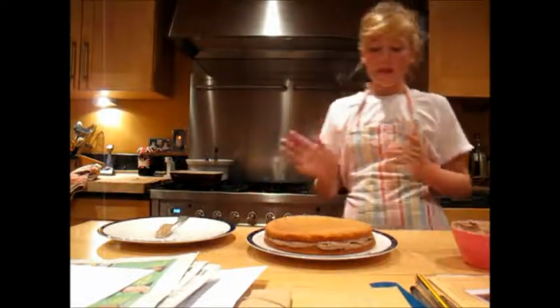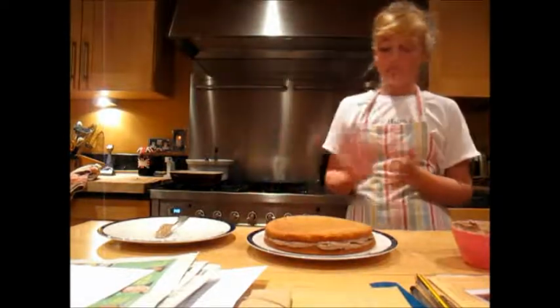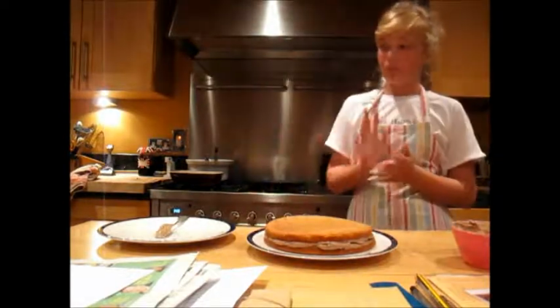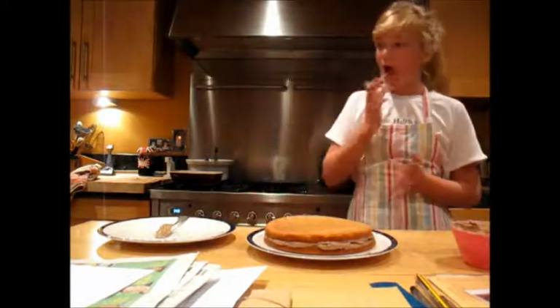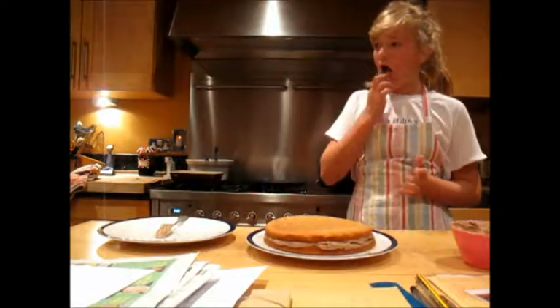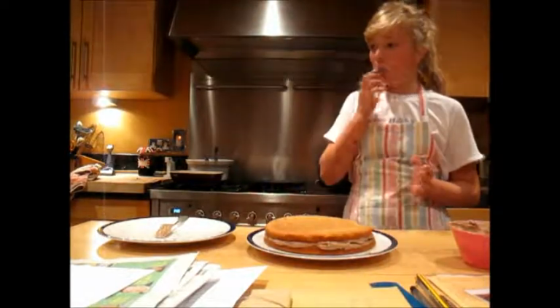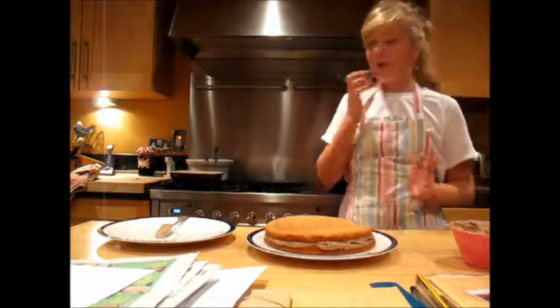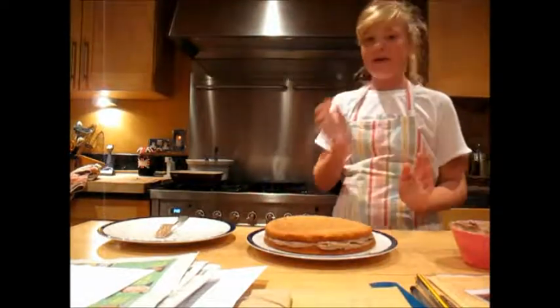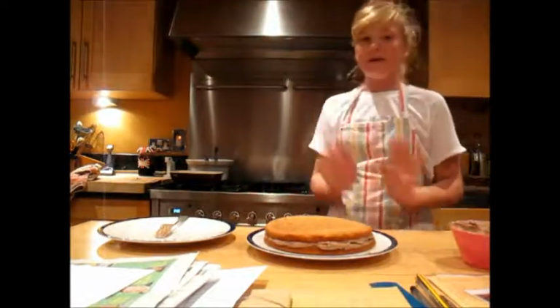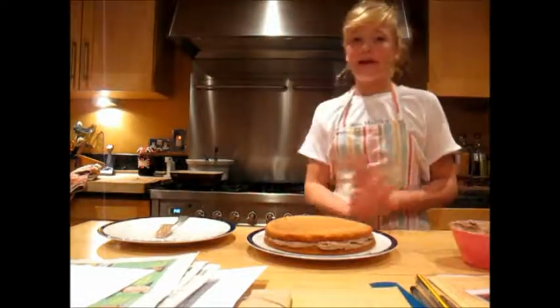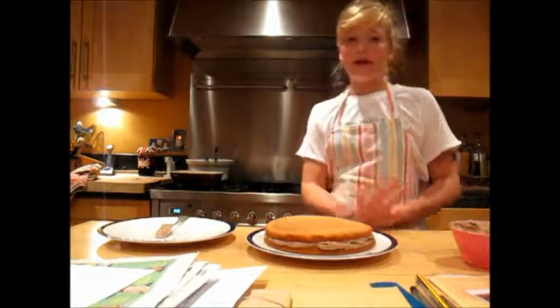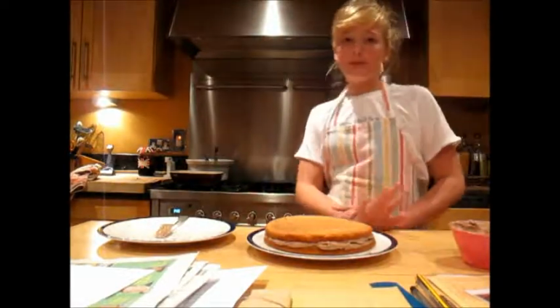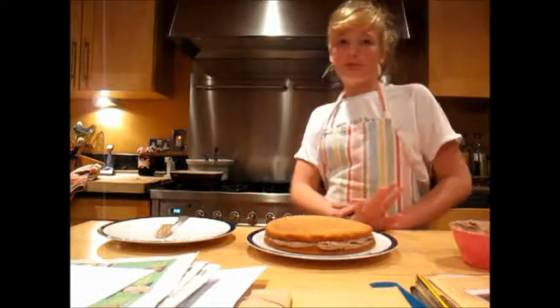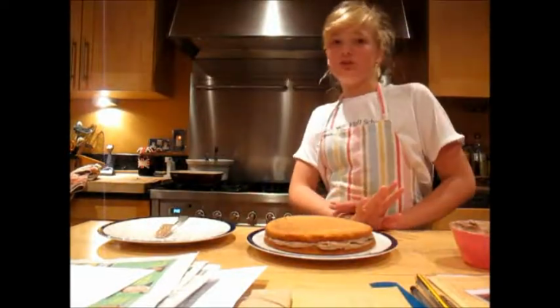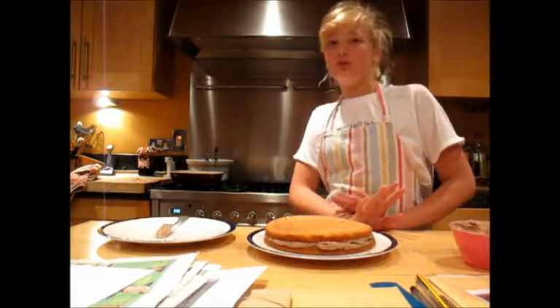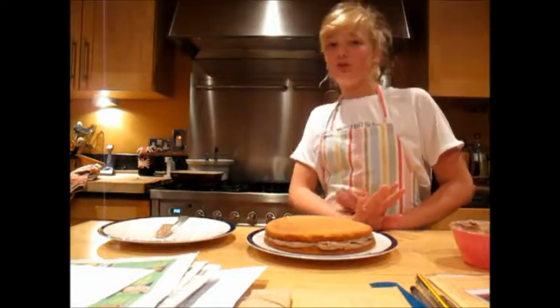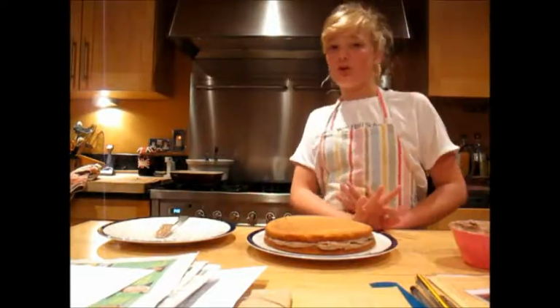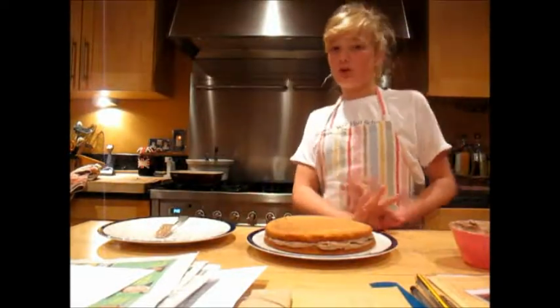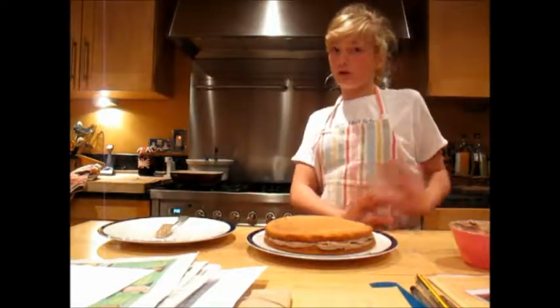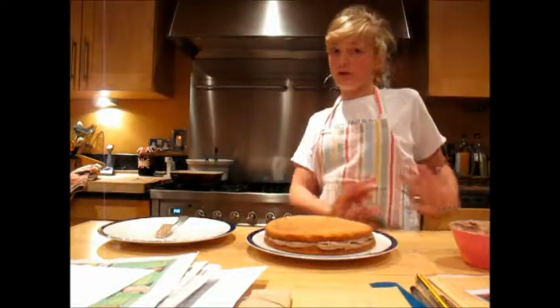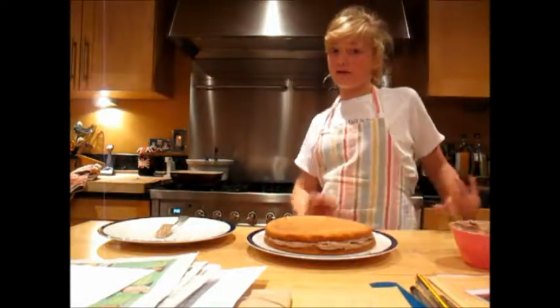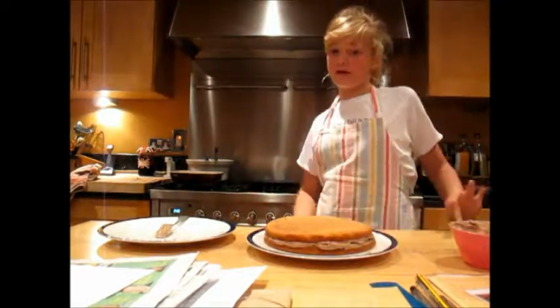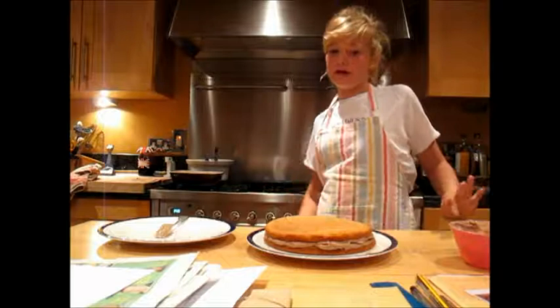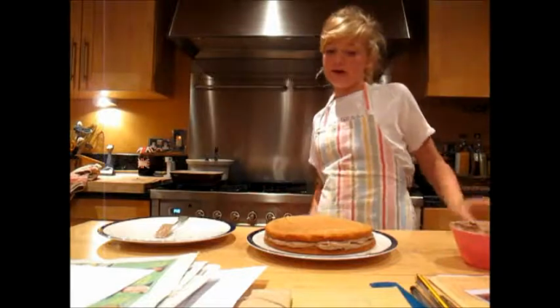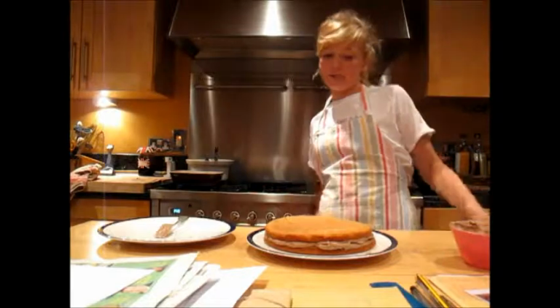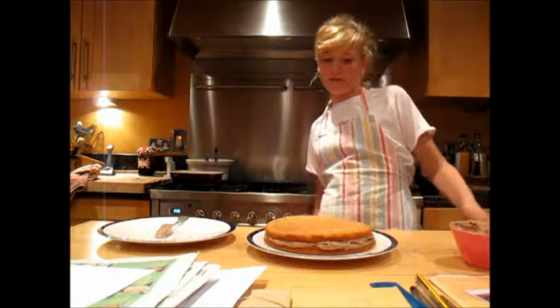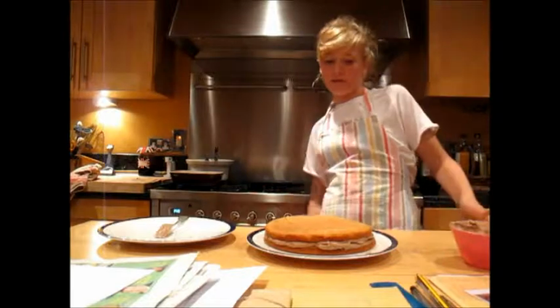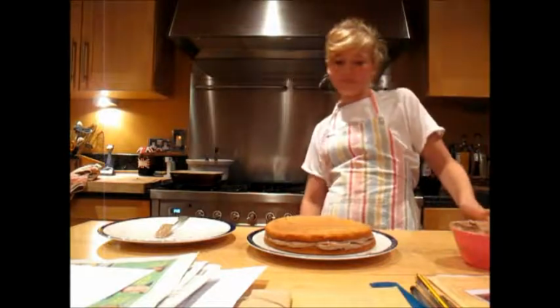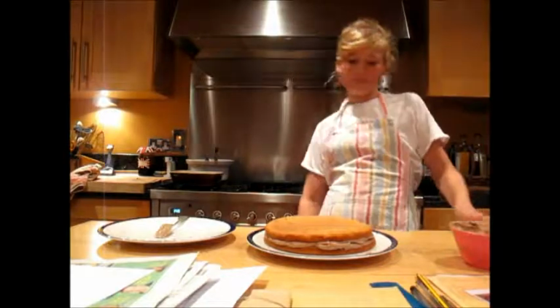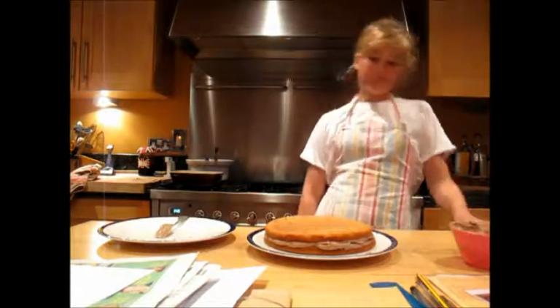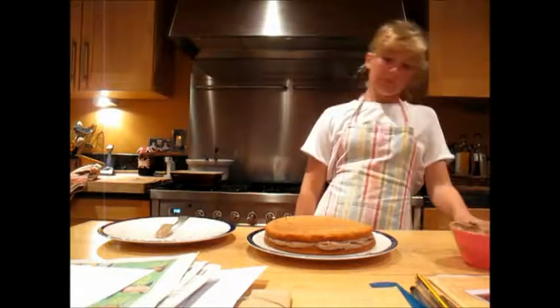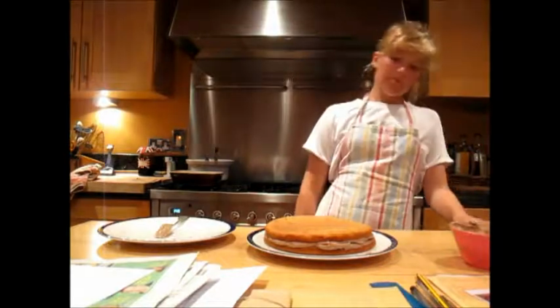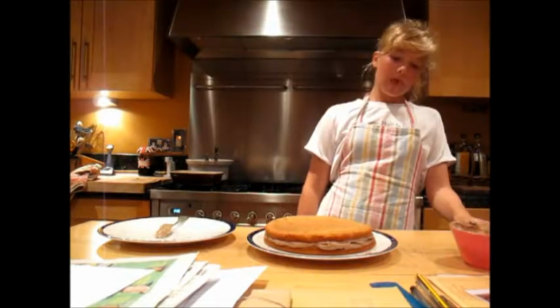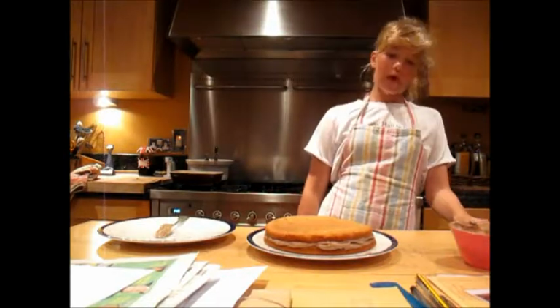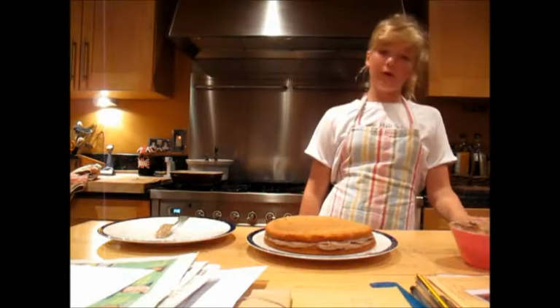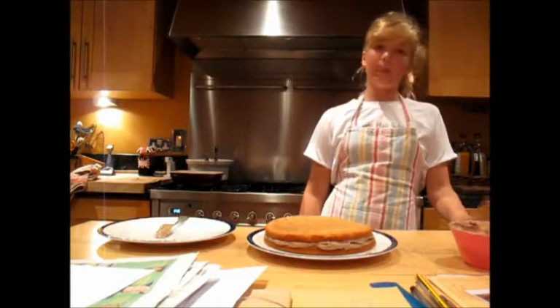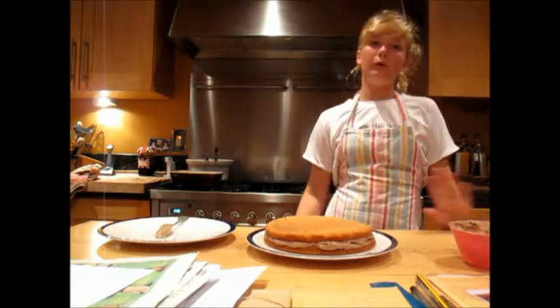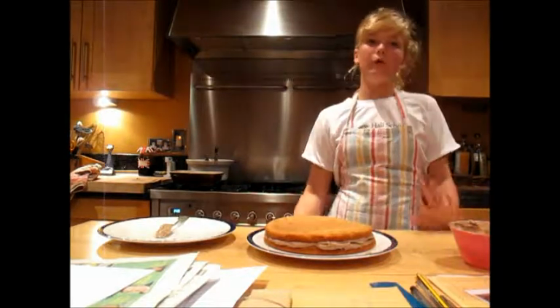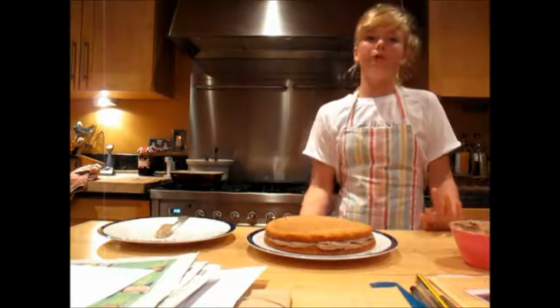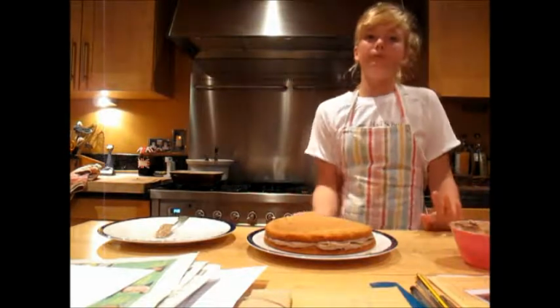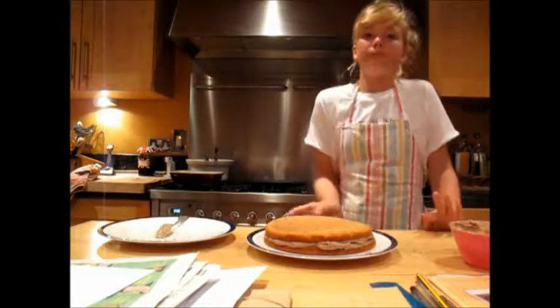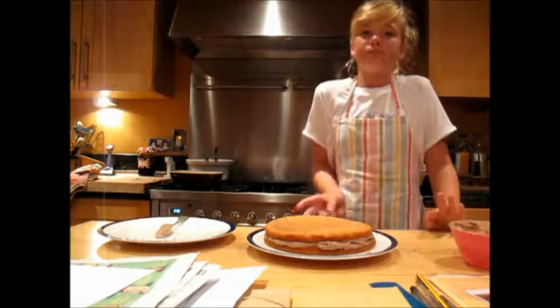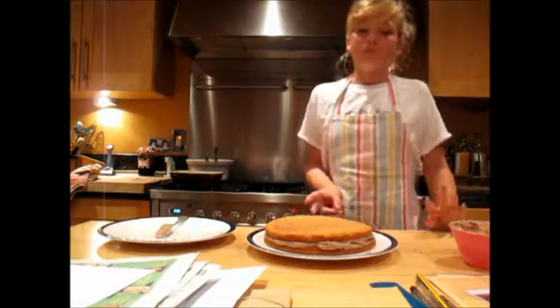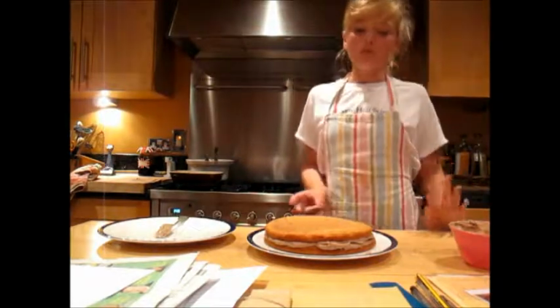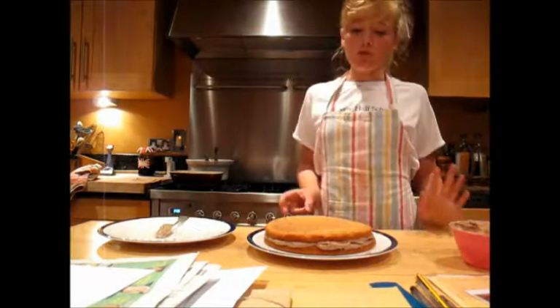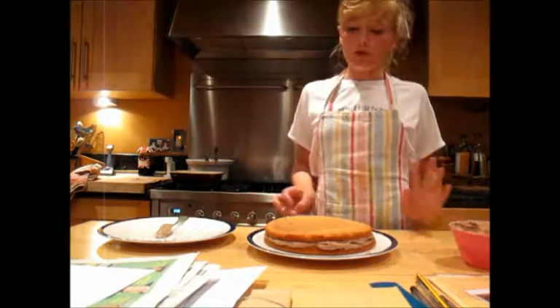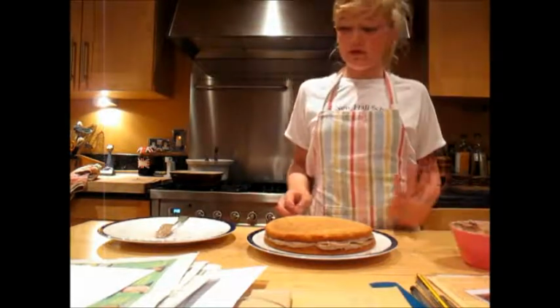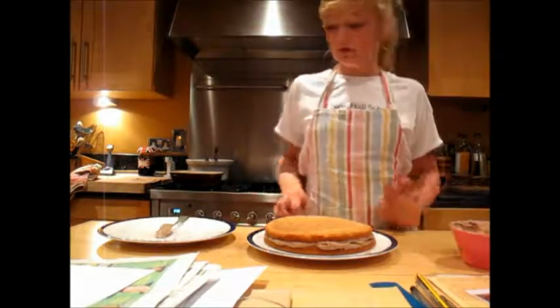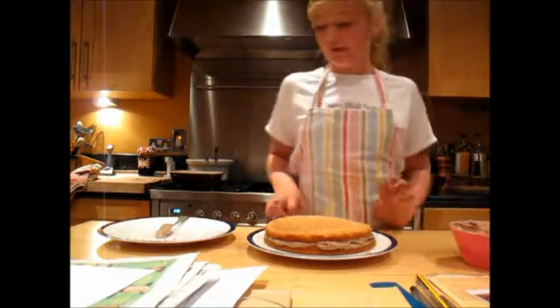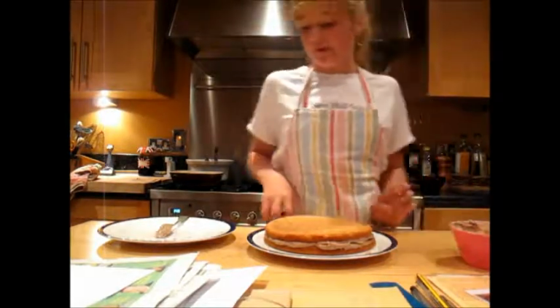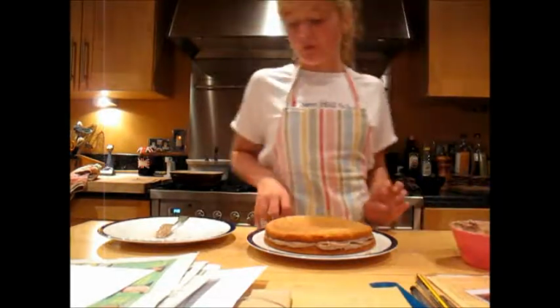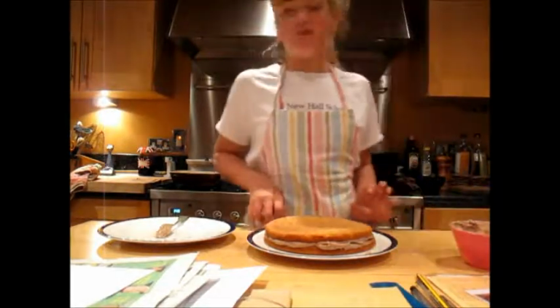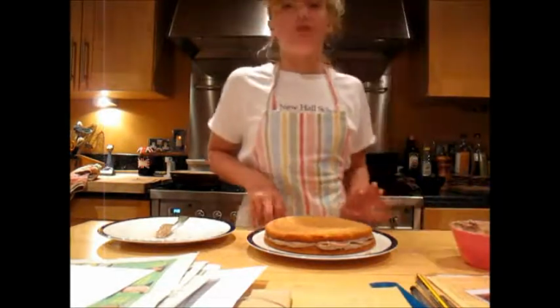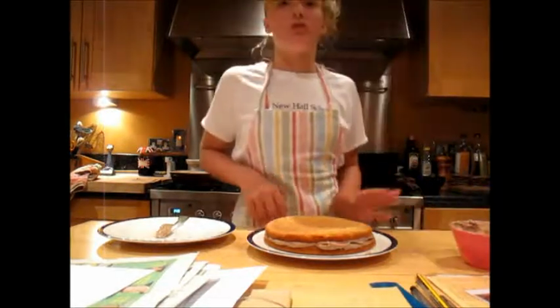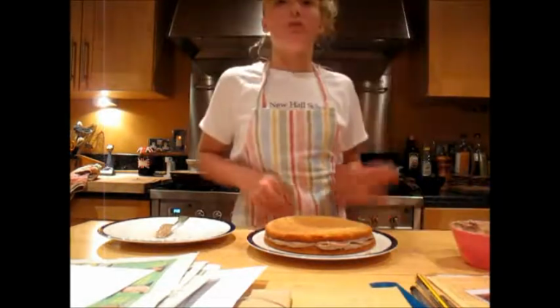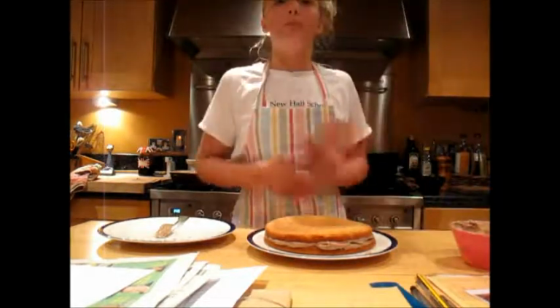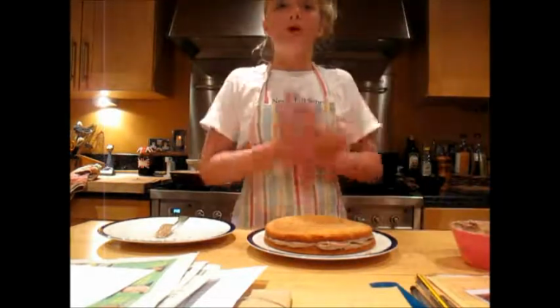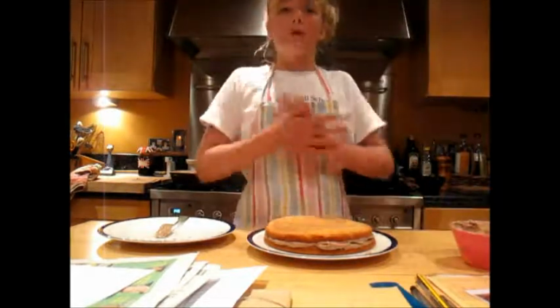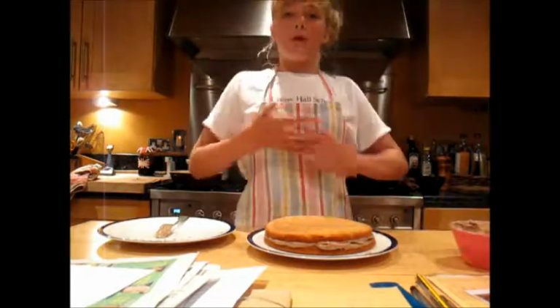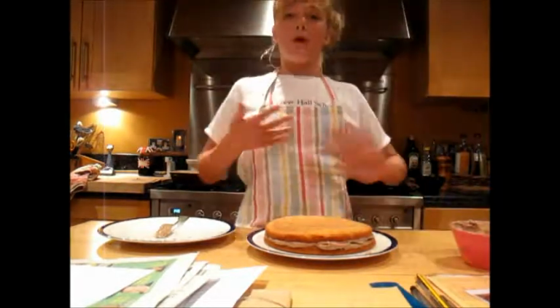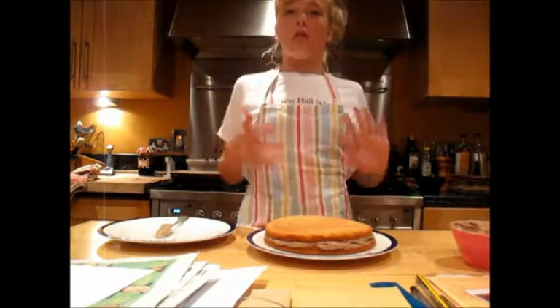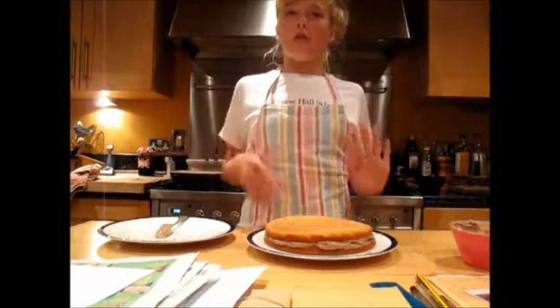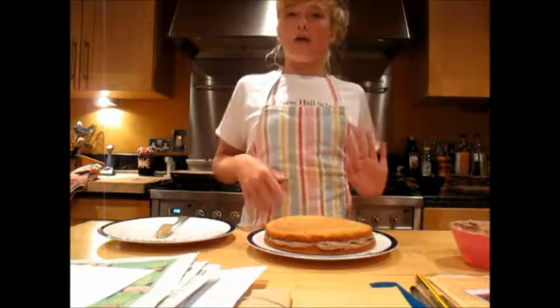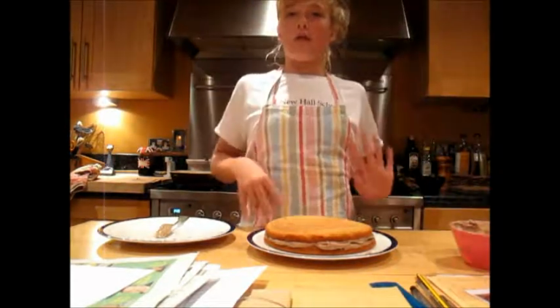I might put it on a nice cake stand and put some decorations on. Other than that, that is how to make a chocolate and vanilla sponge cake.